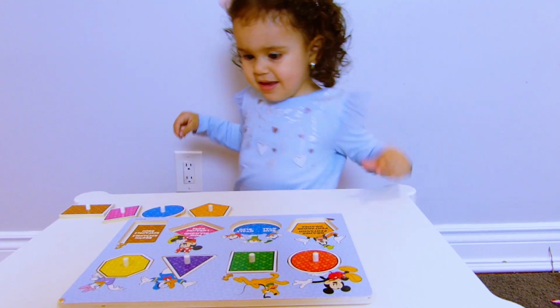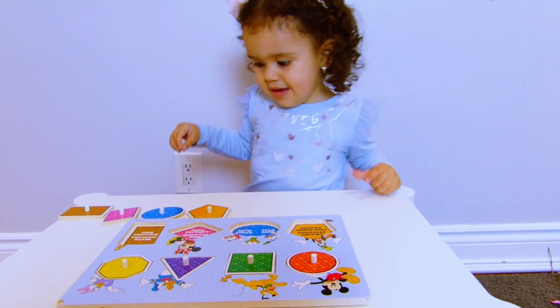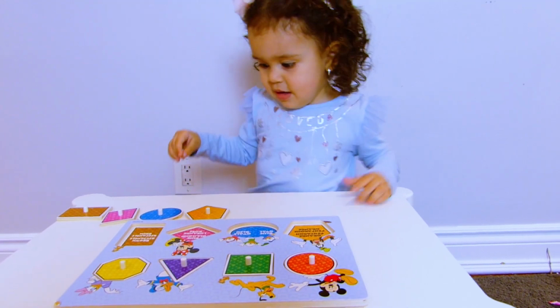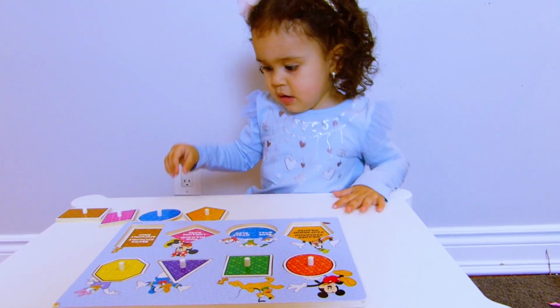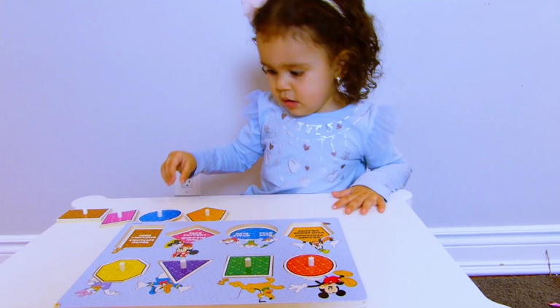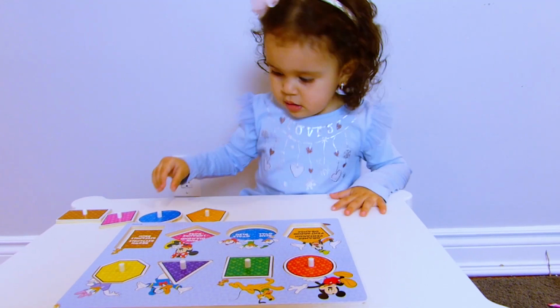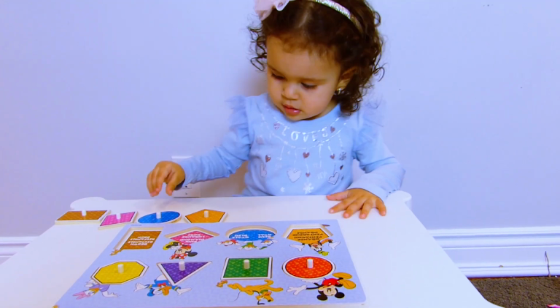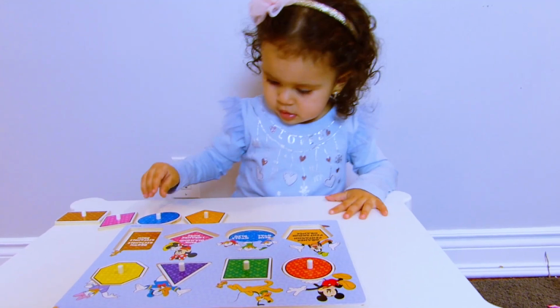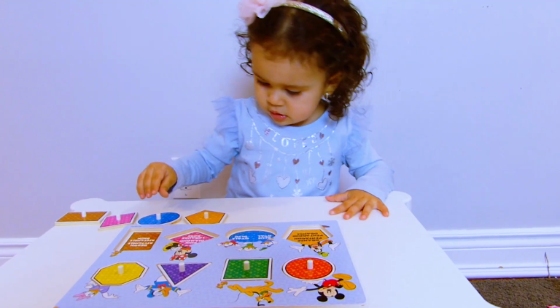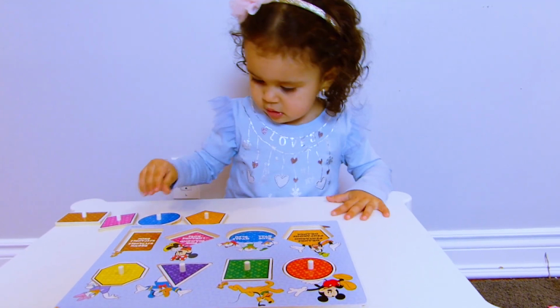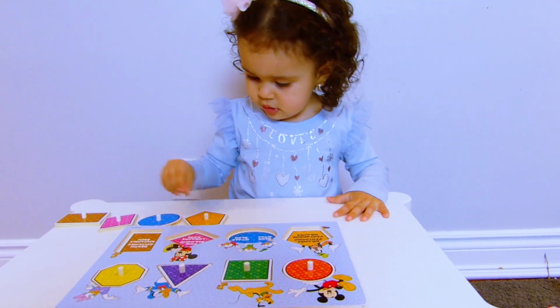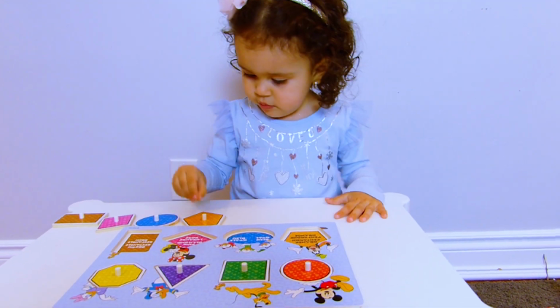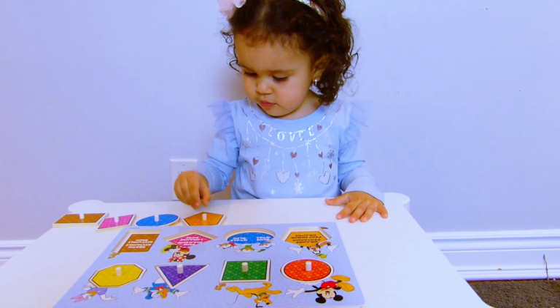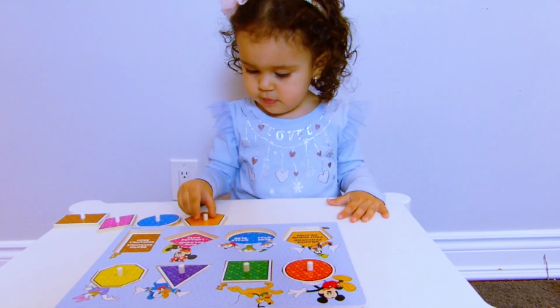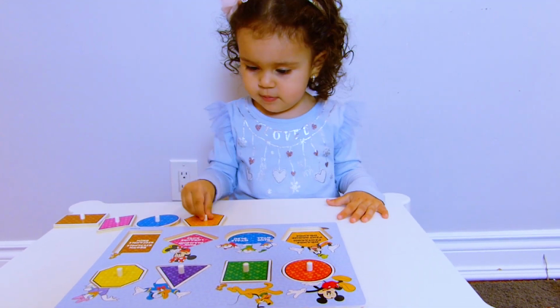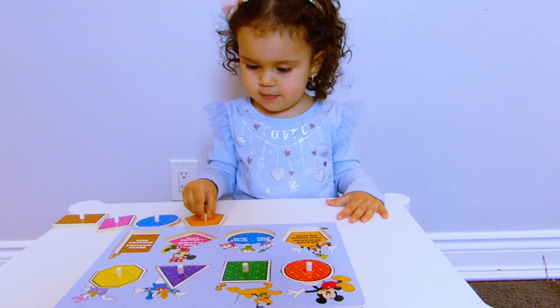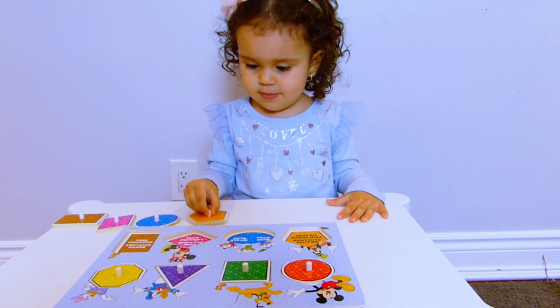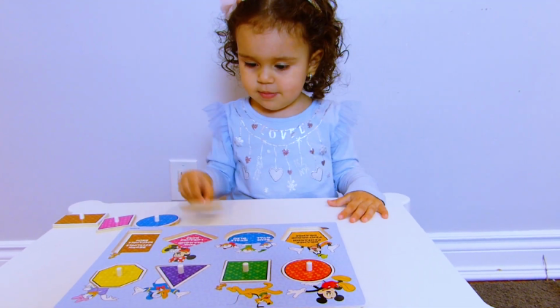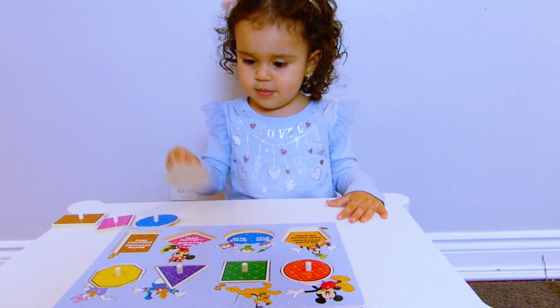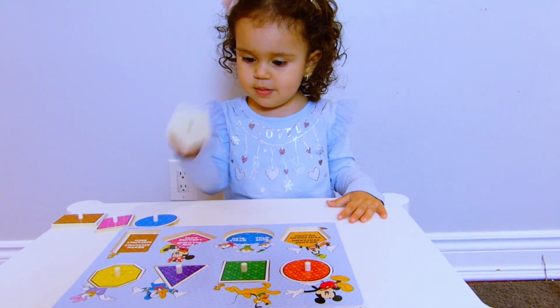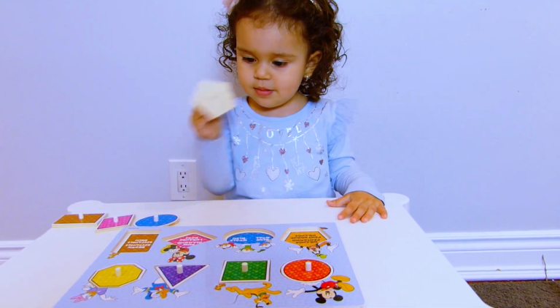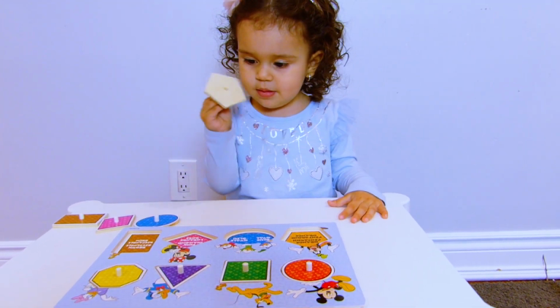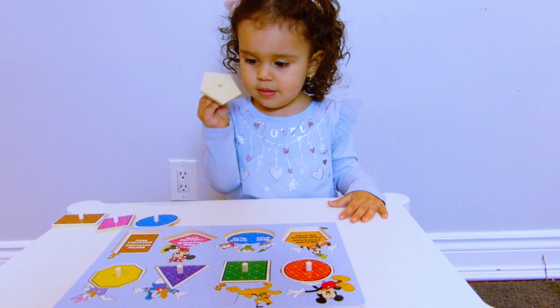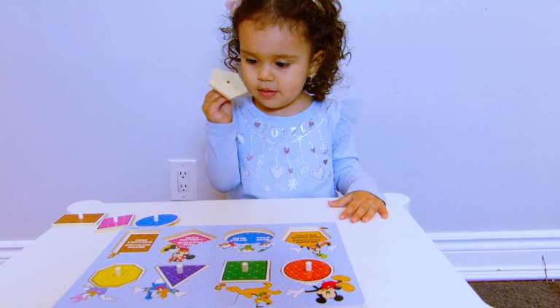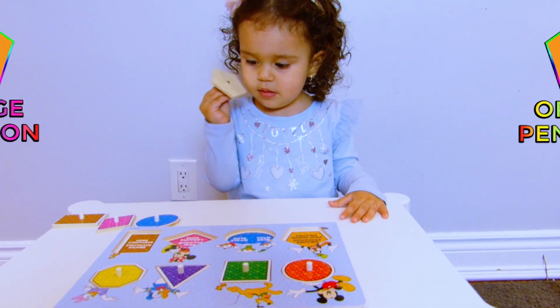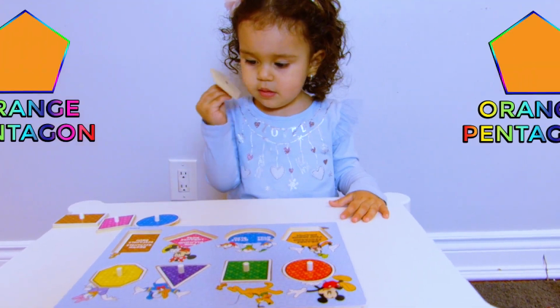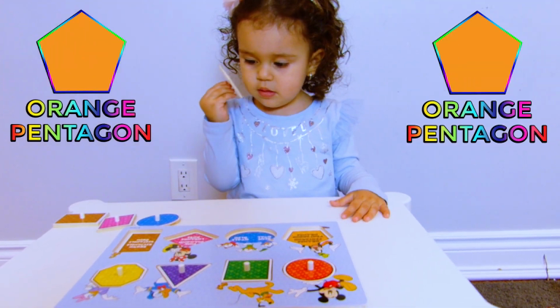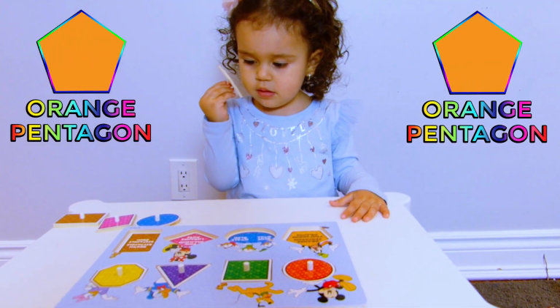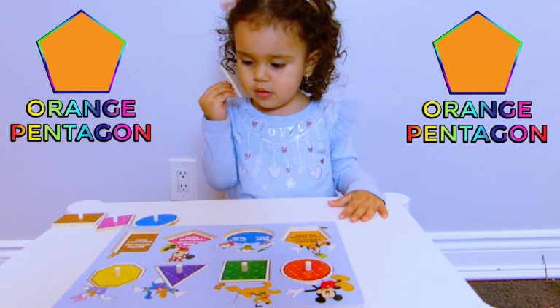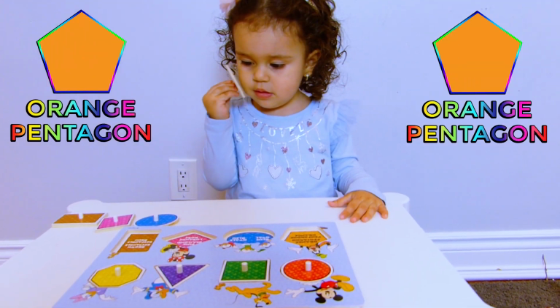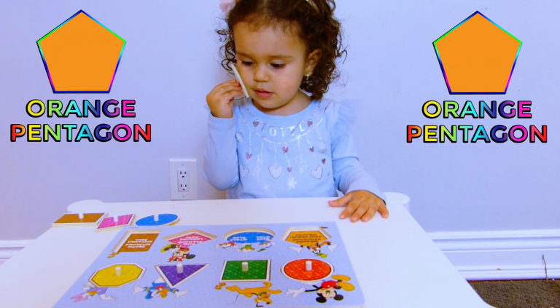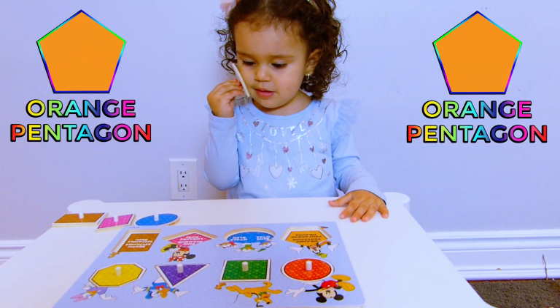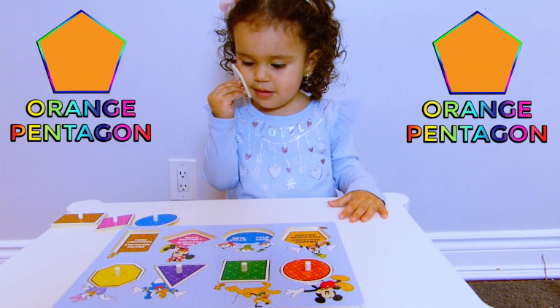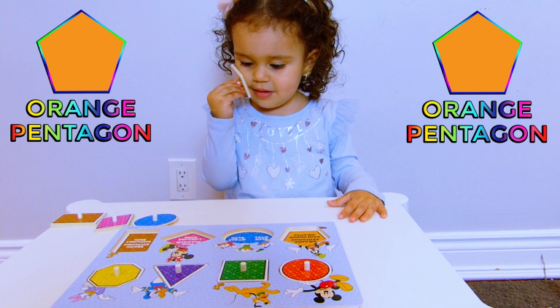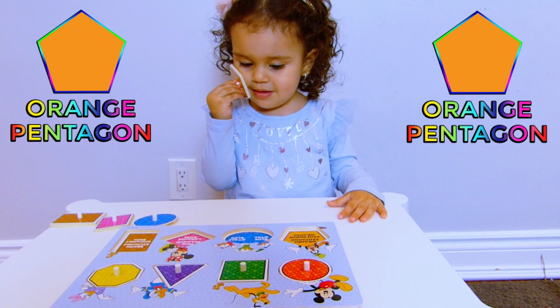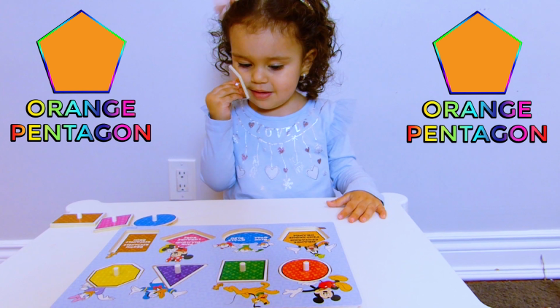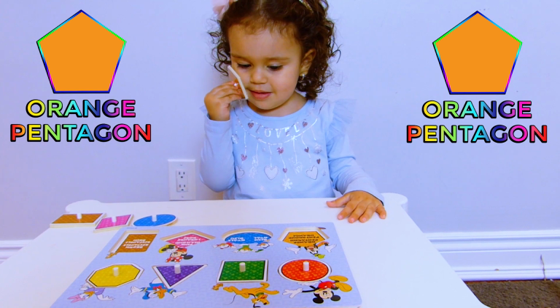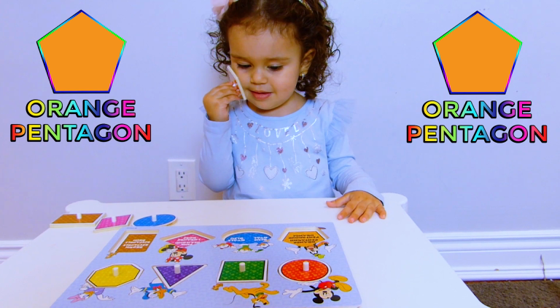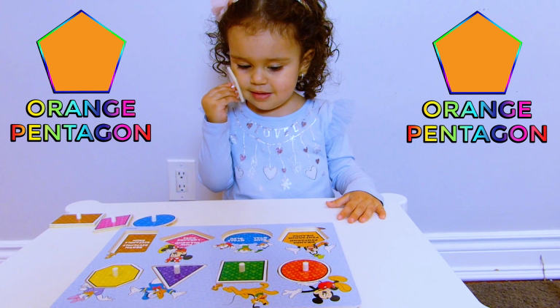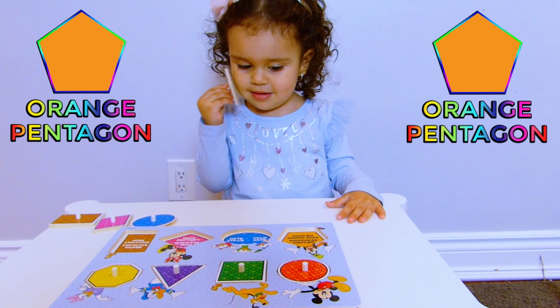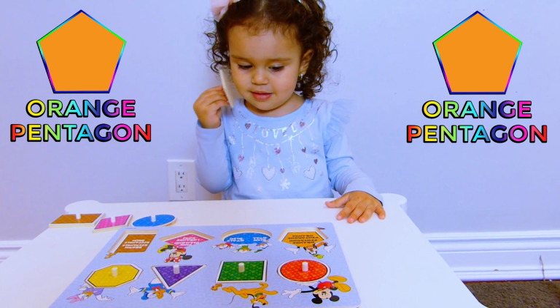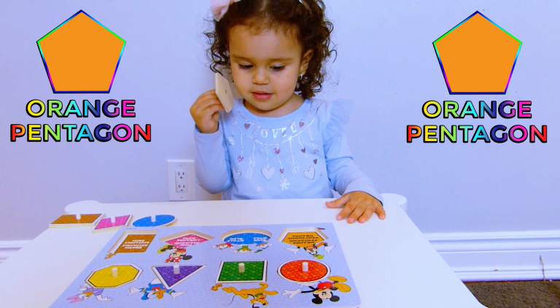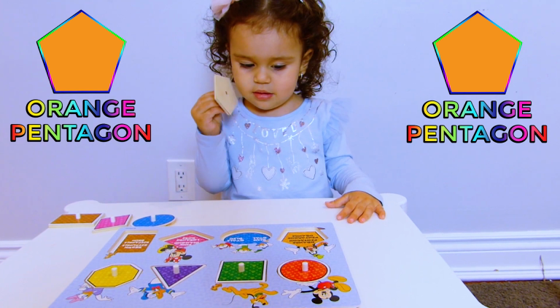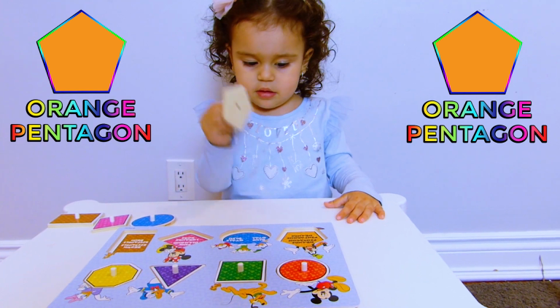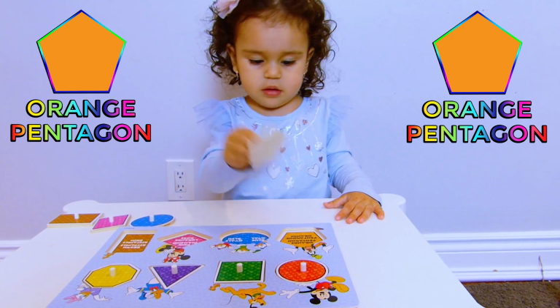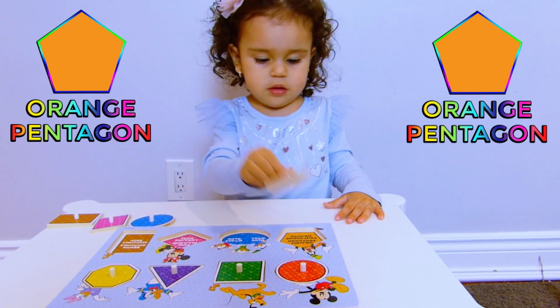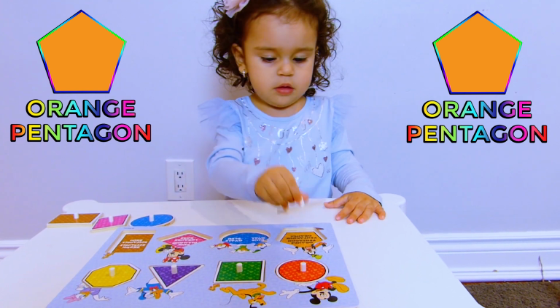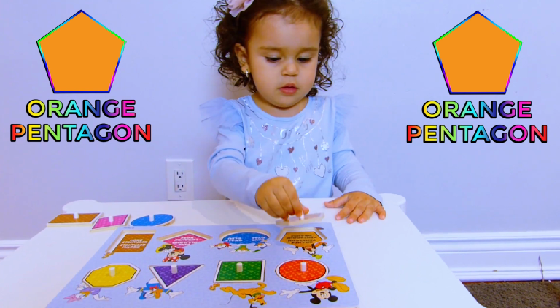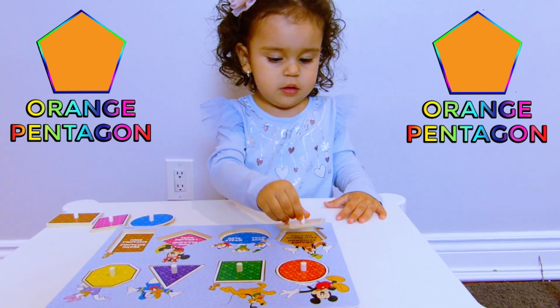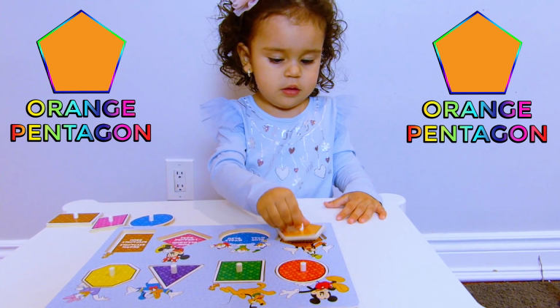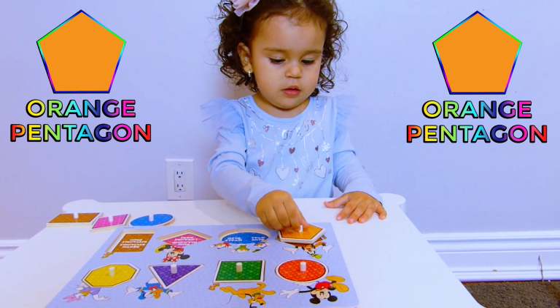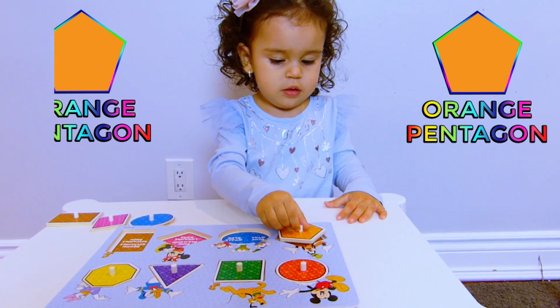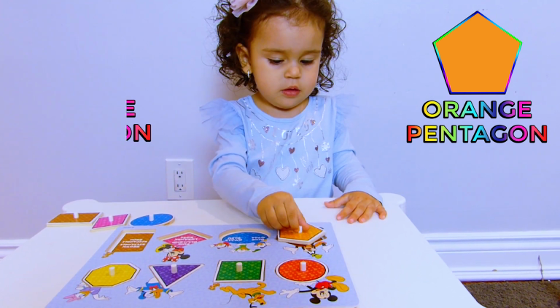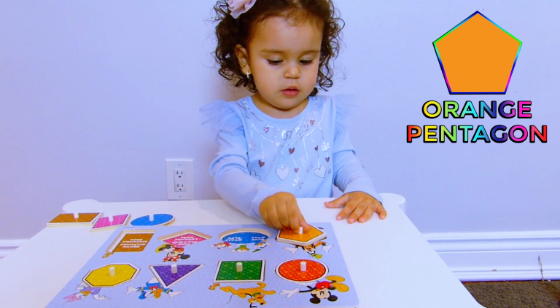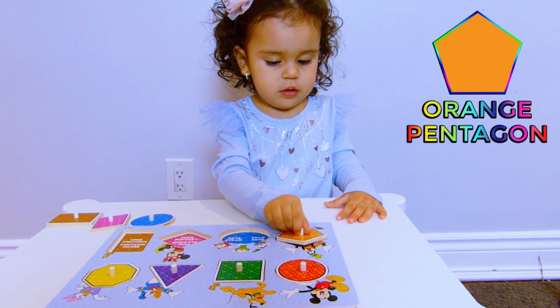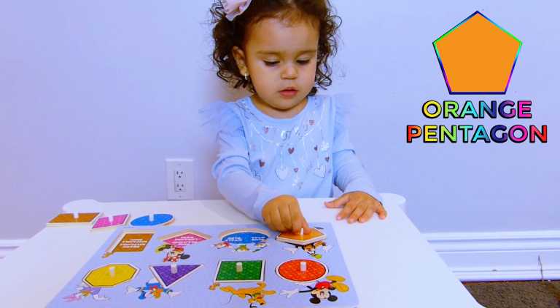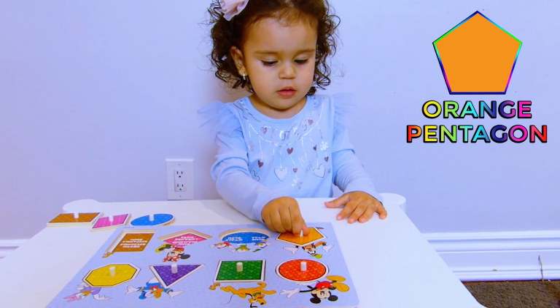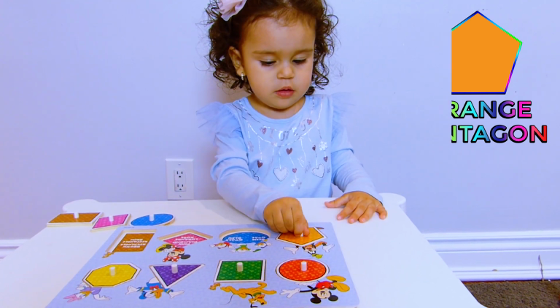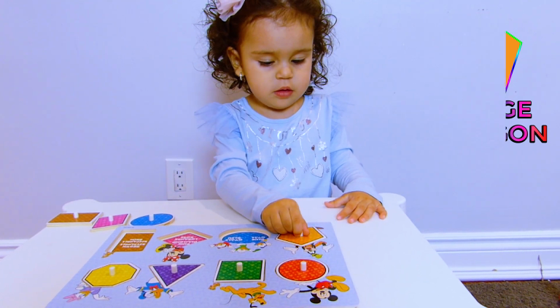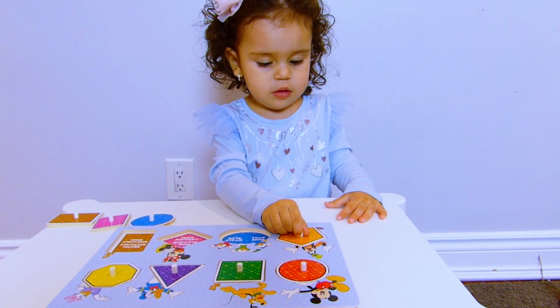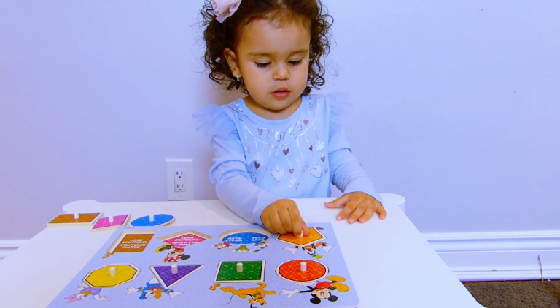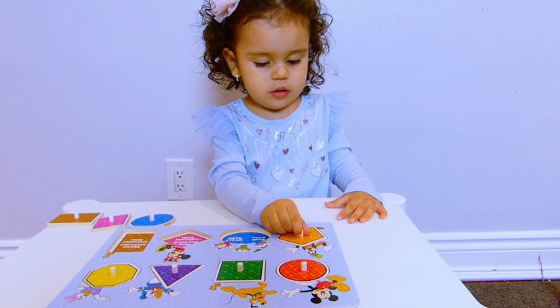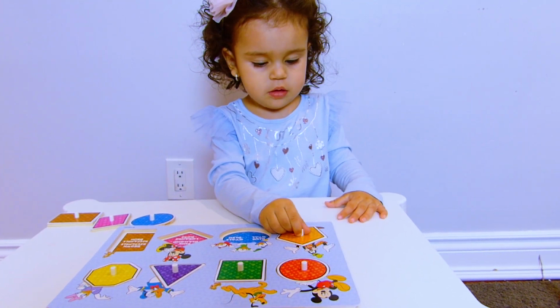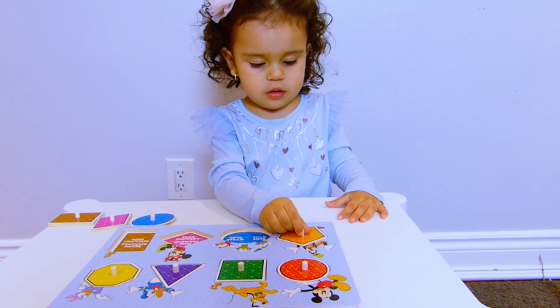Where is the orange pentagon? Where does it go? Good job!